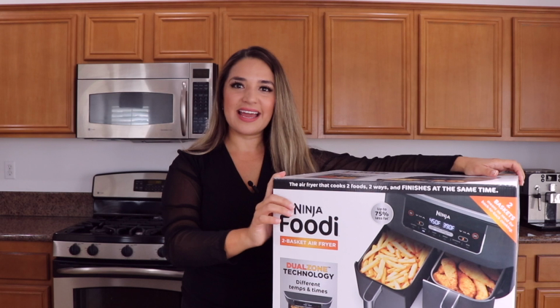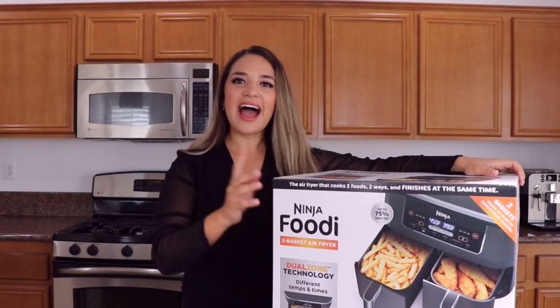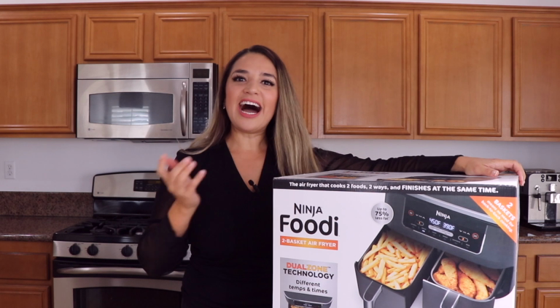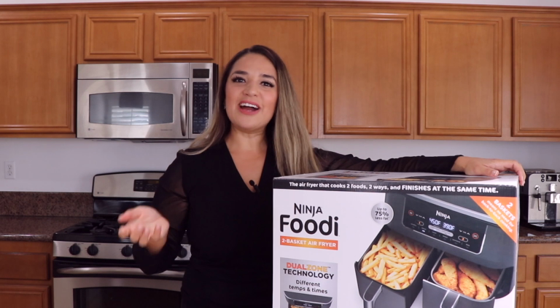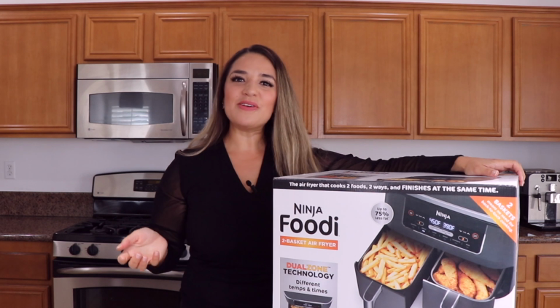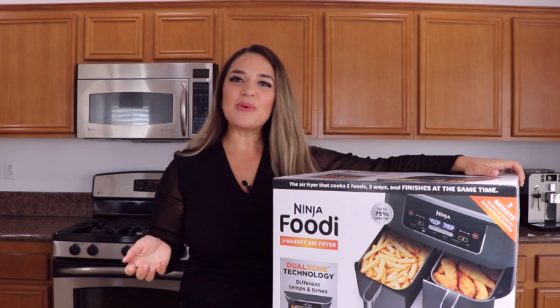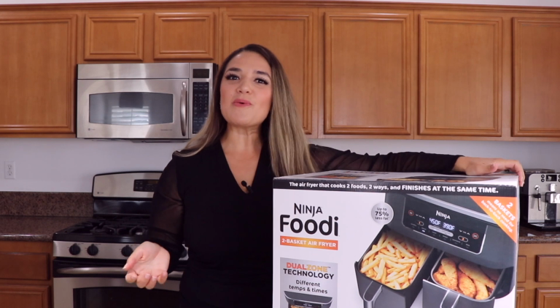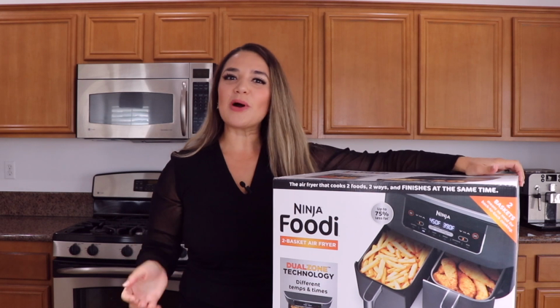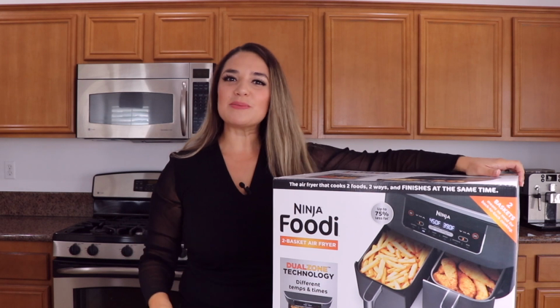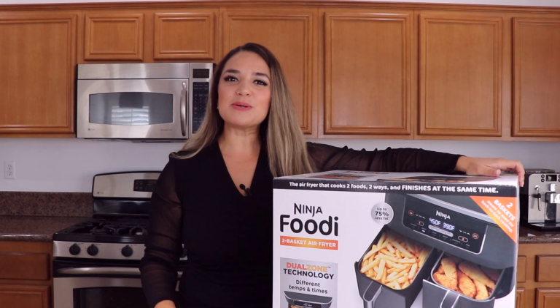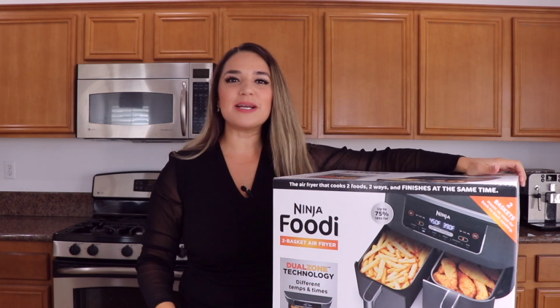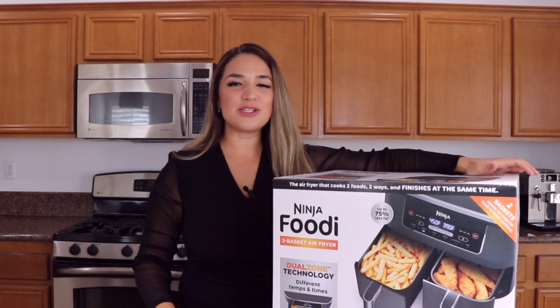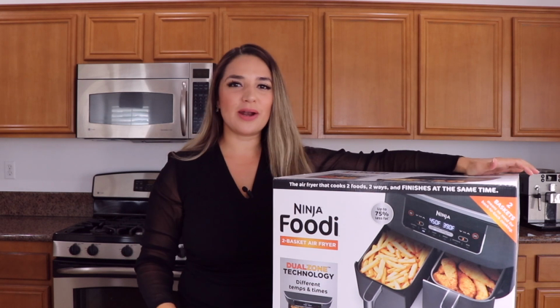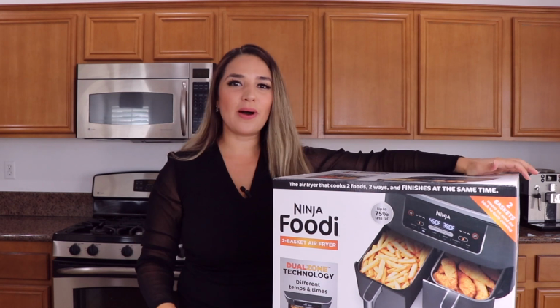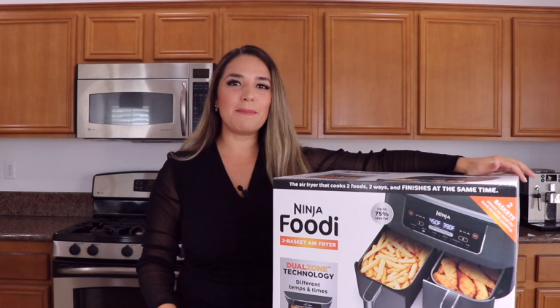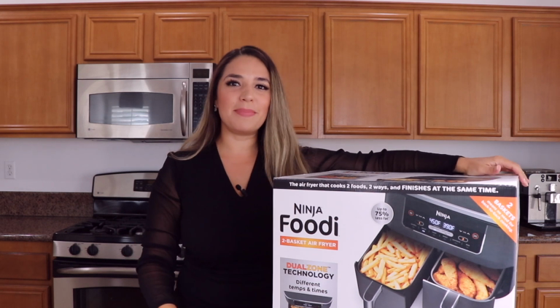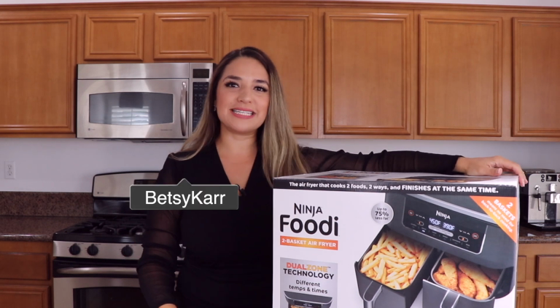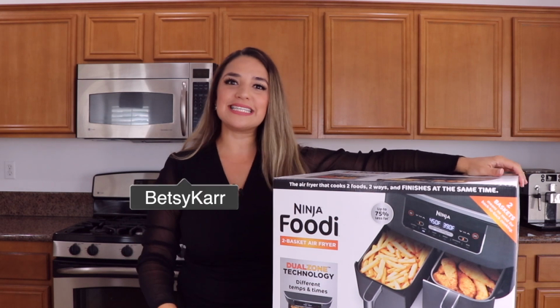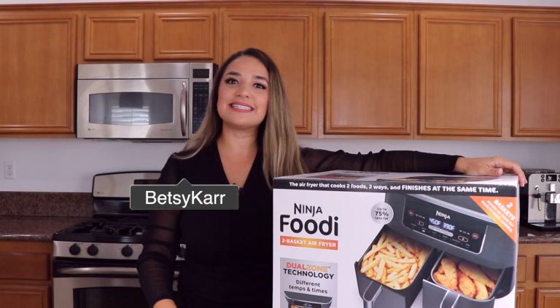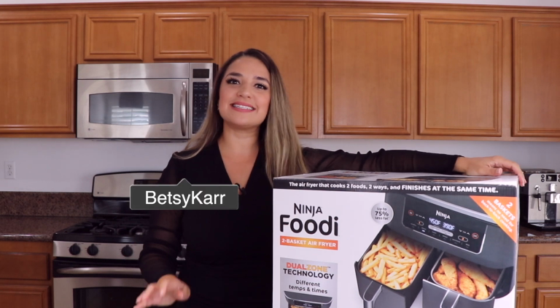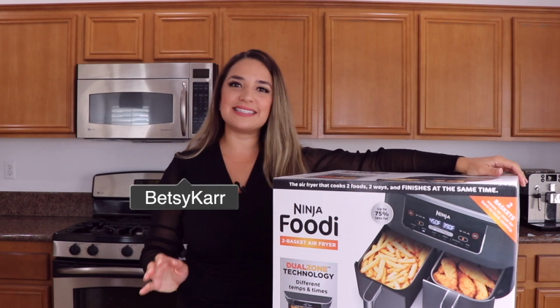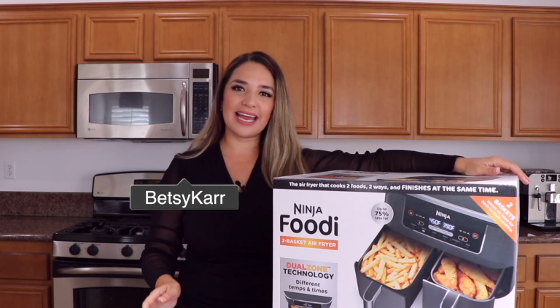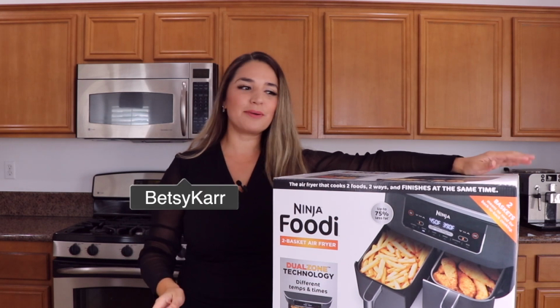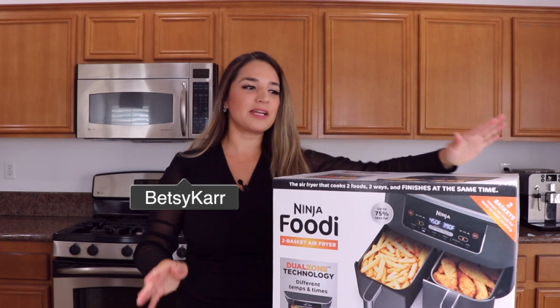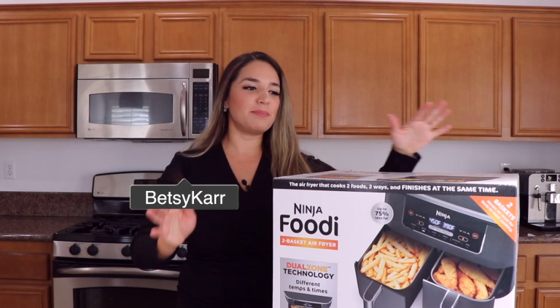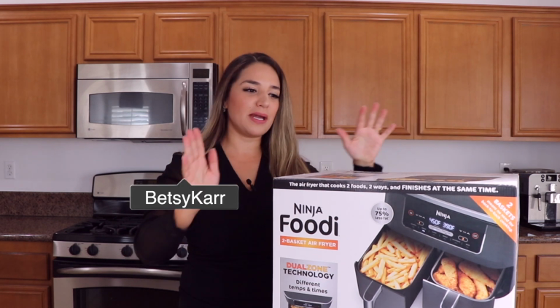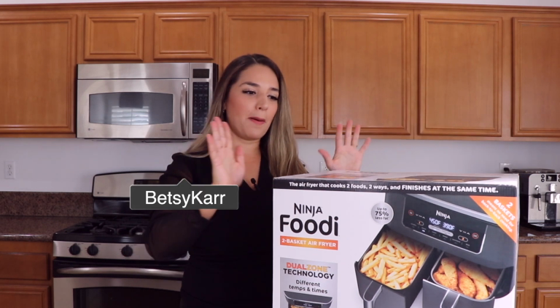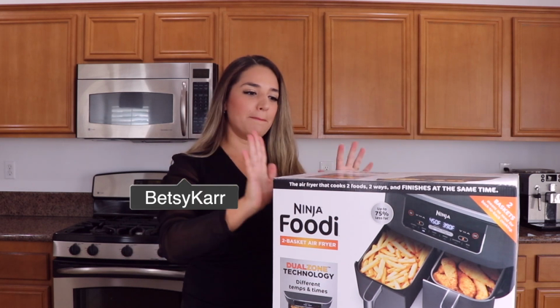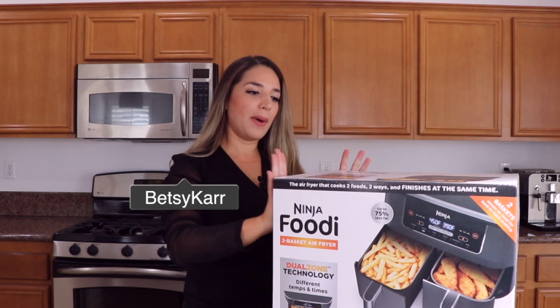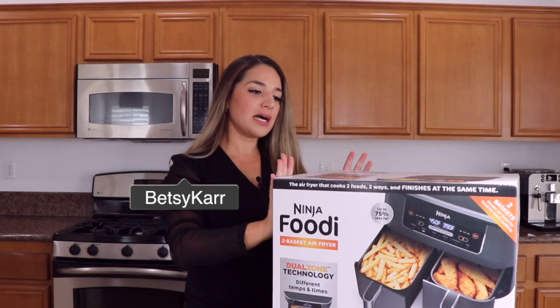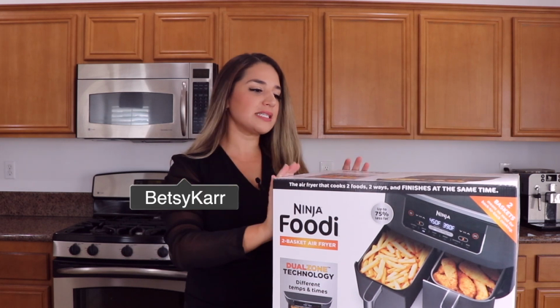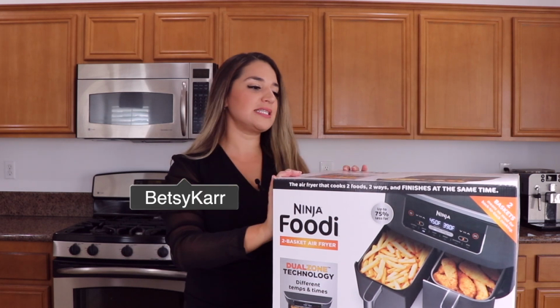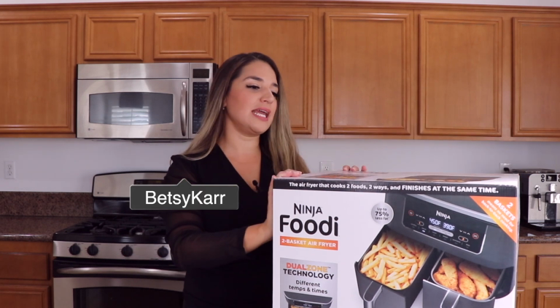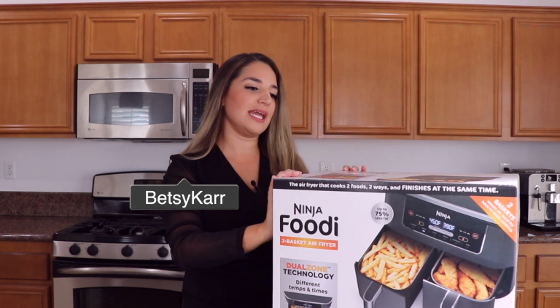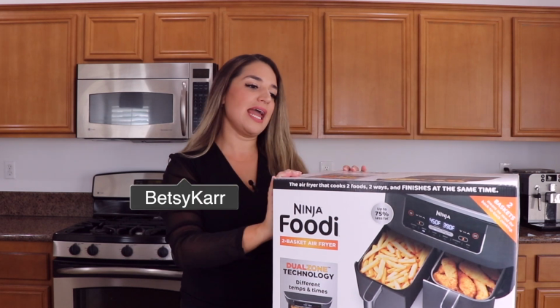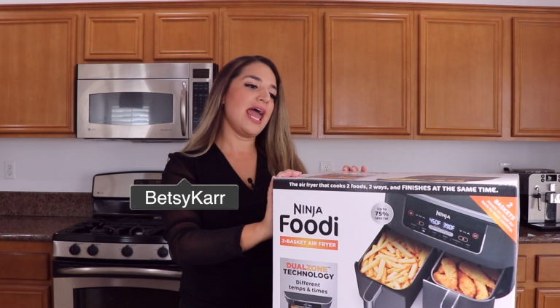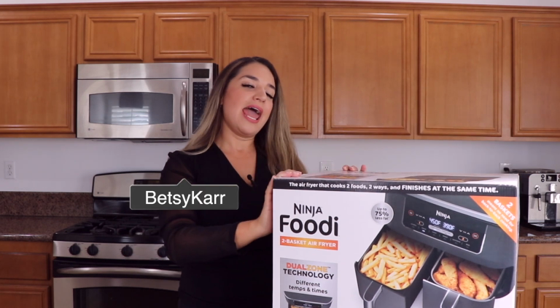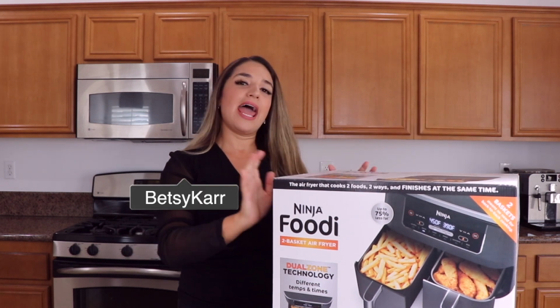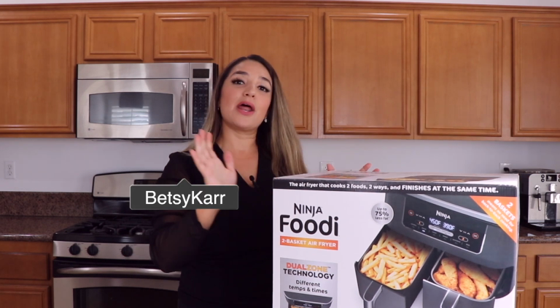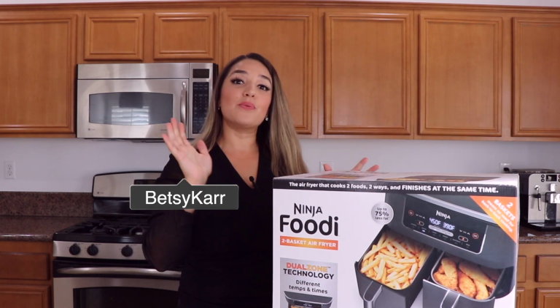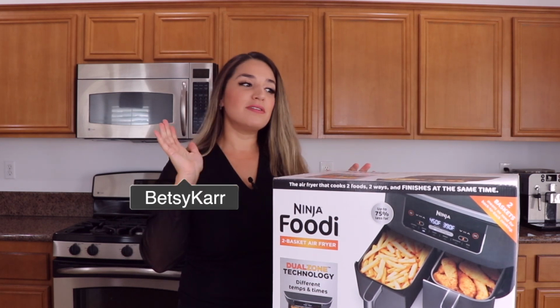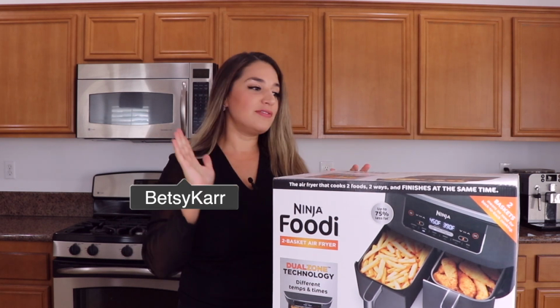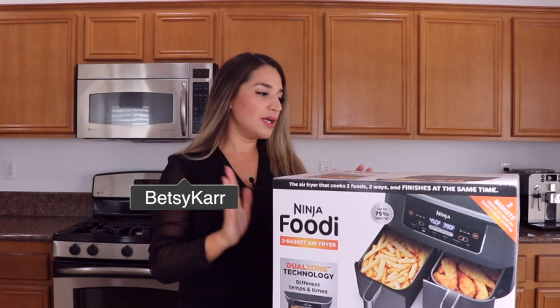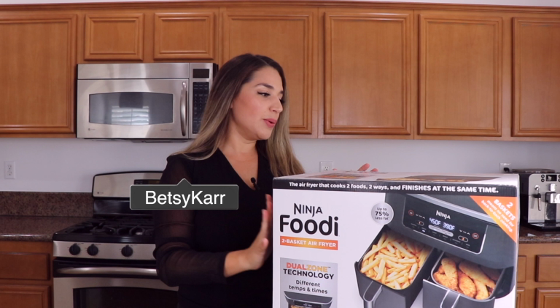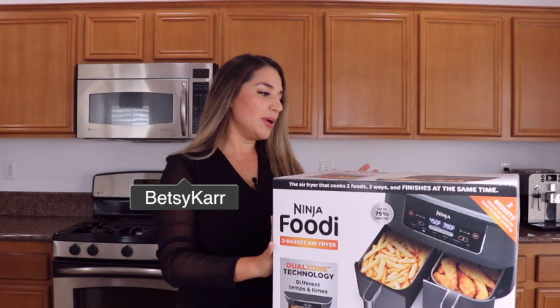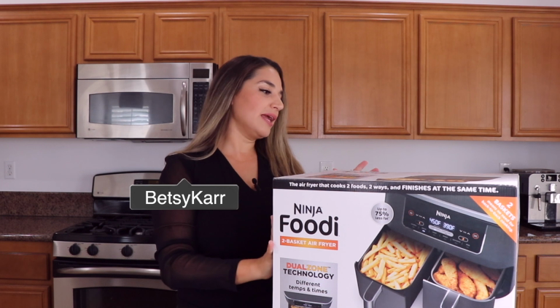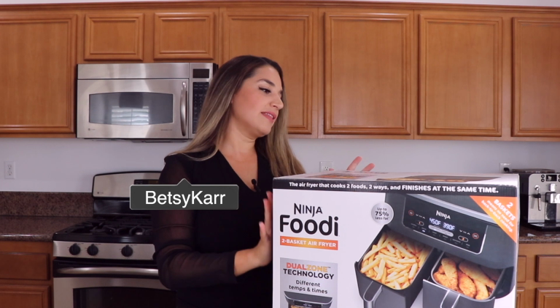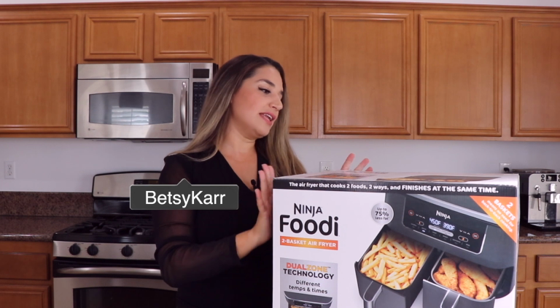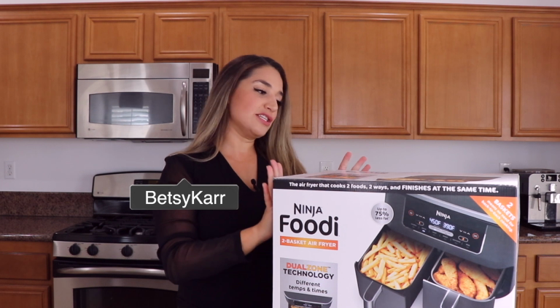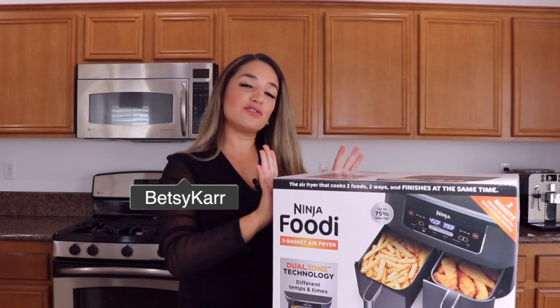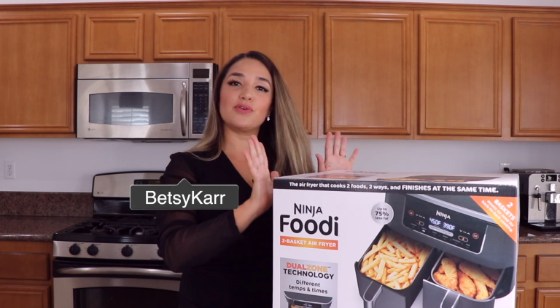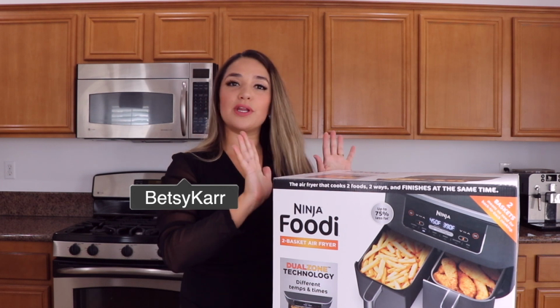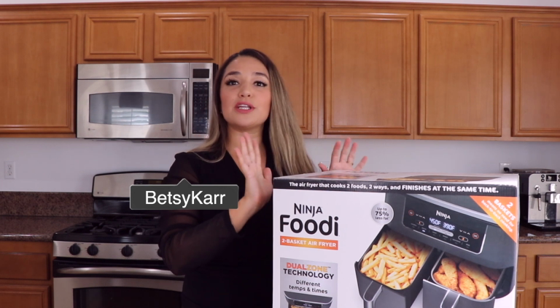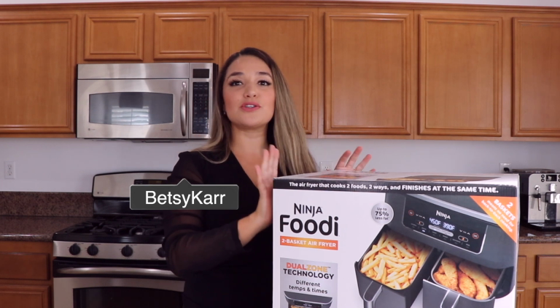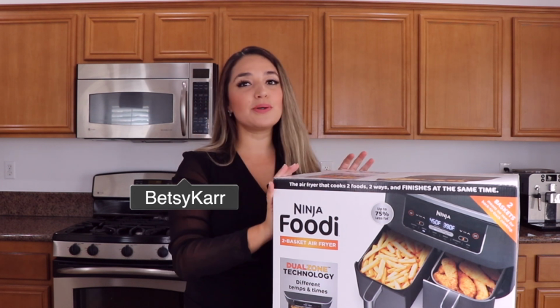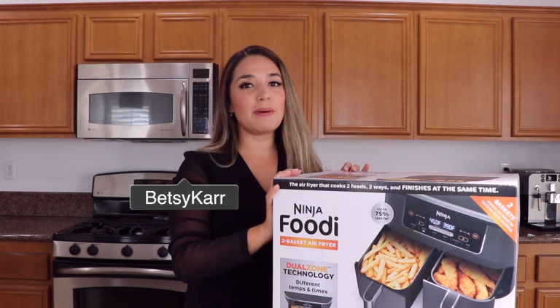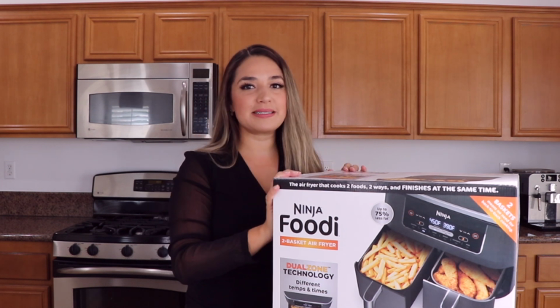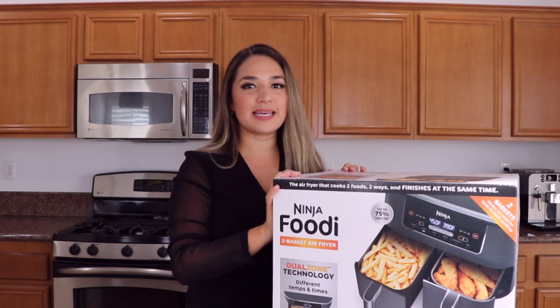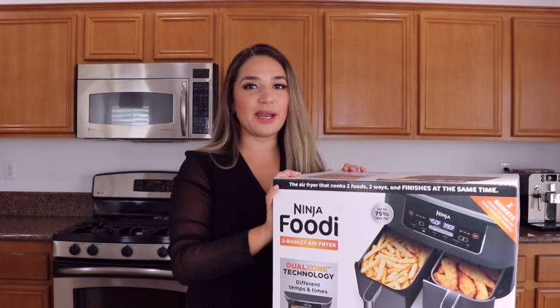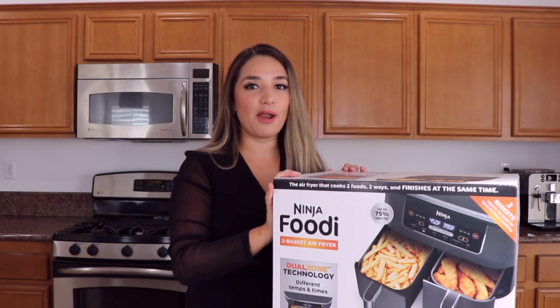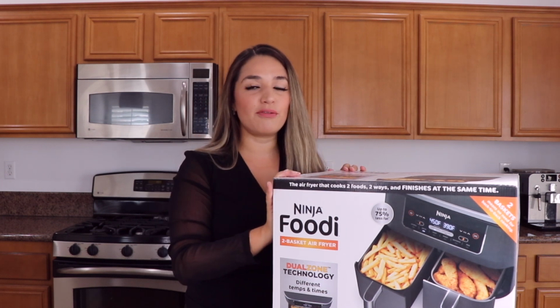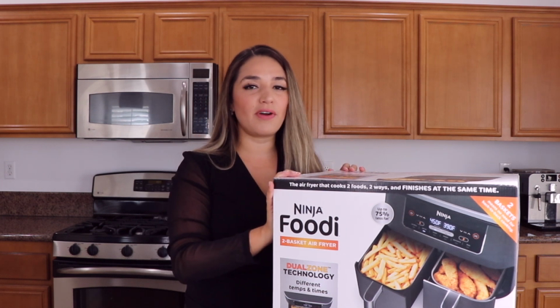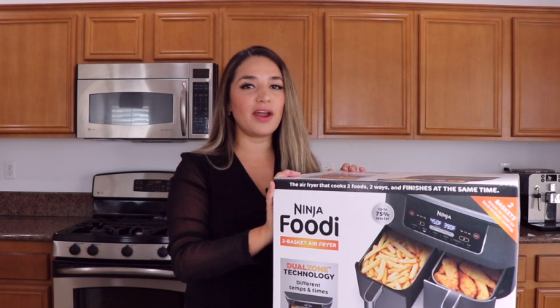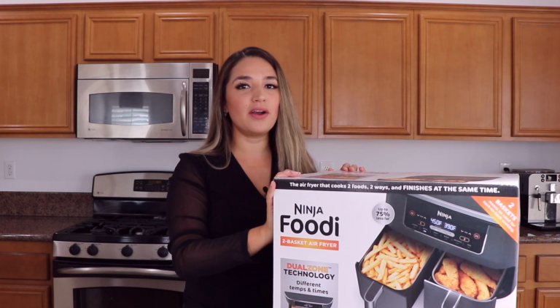Hi everyone, welcome to my channel. I'm Betsy. Today I'm going to be unboxing and reviewing the Ninja Foodi 2 Basket Air Fryer.